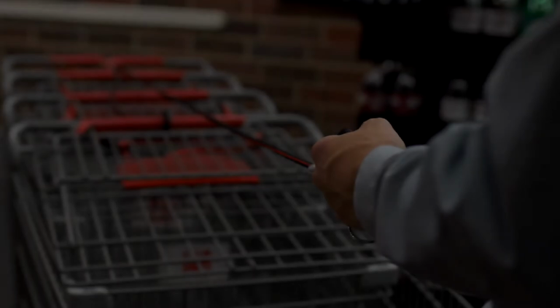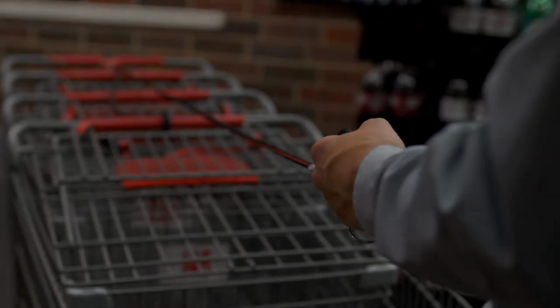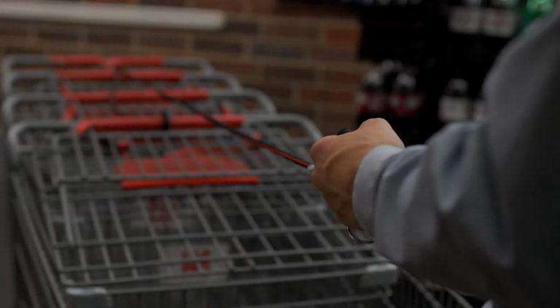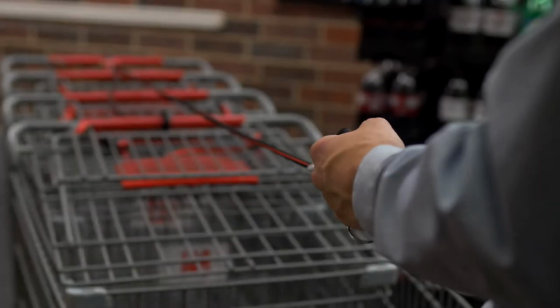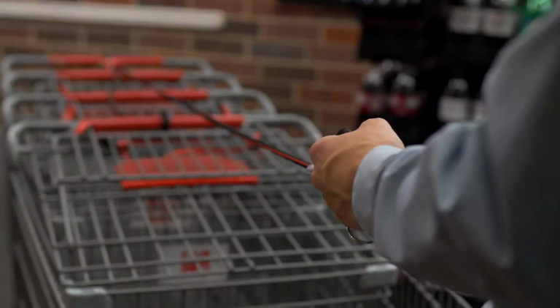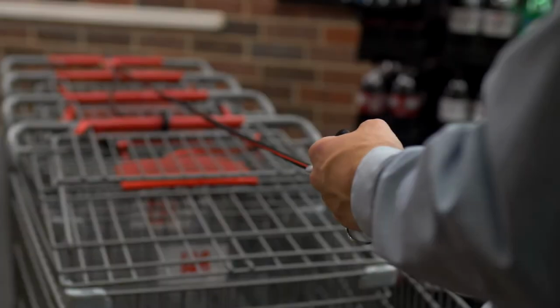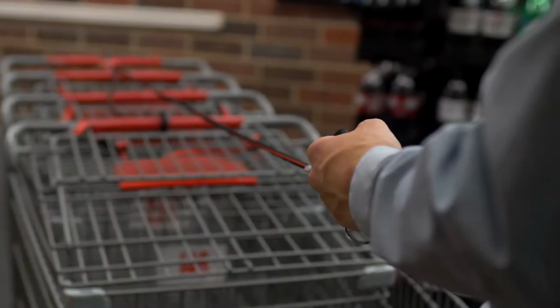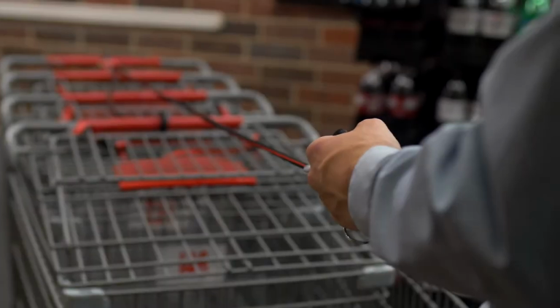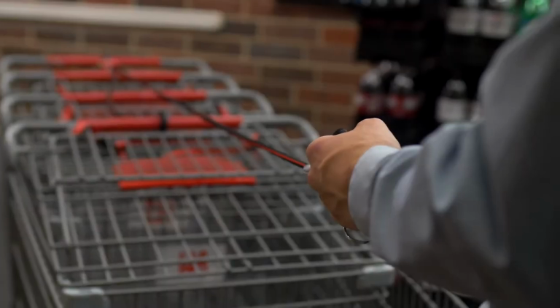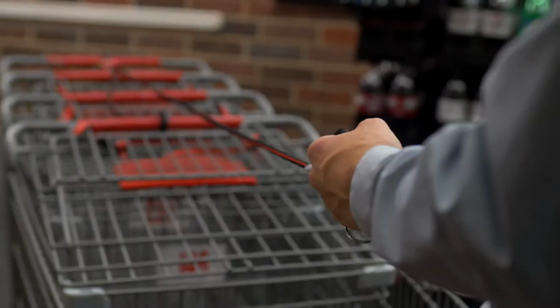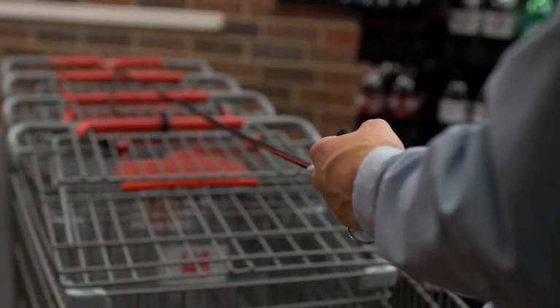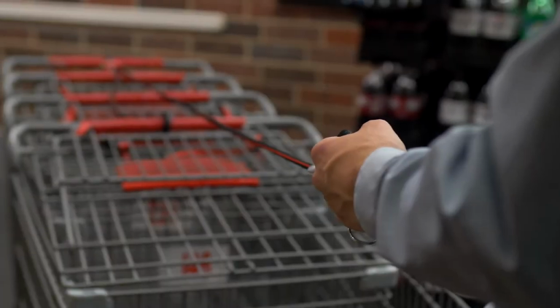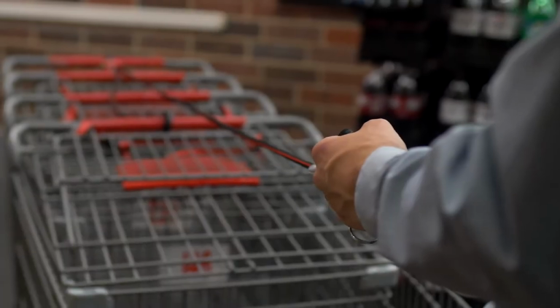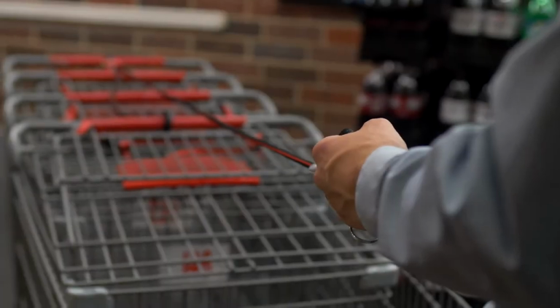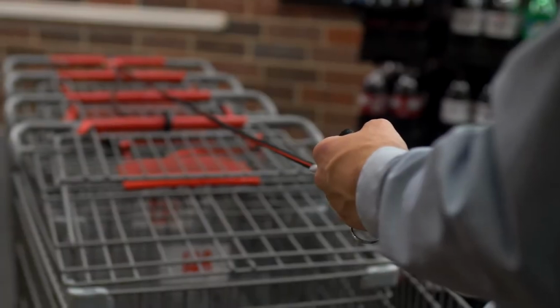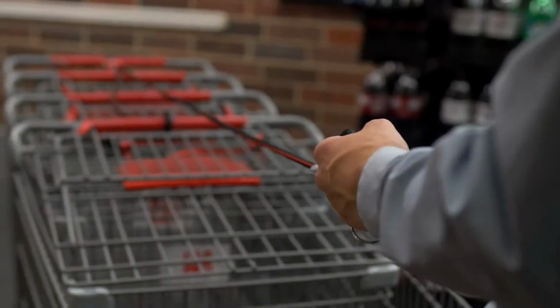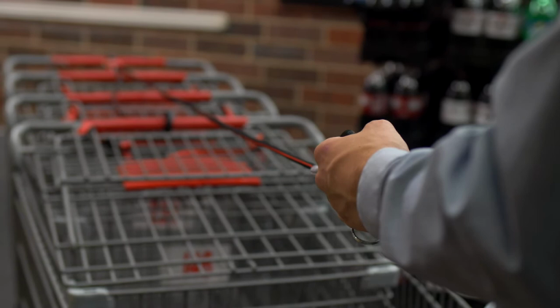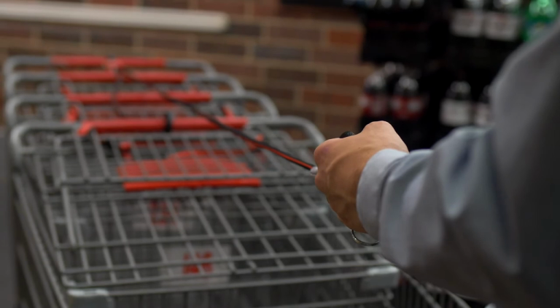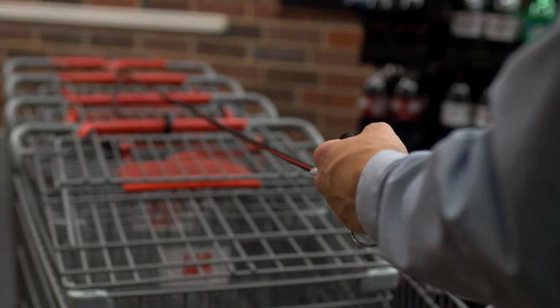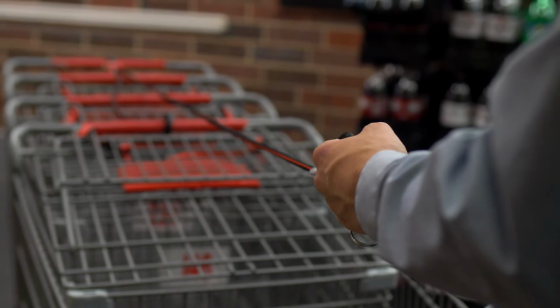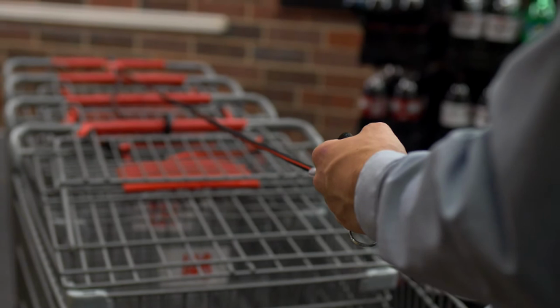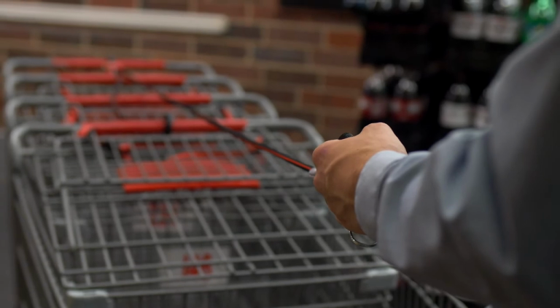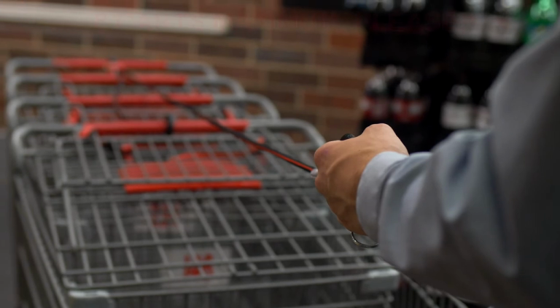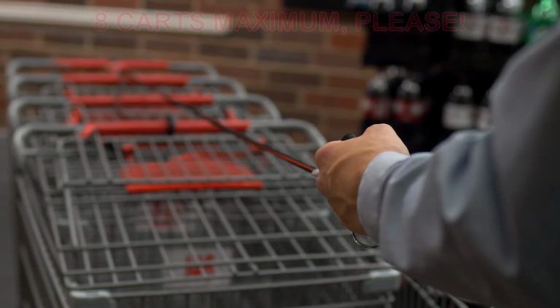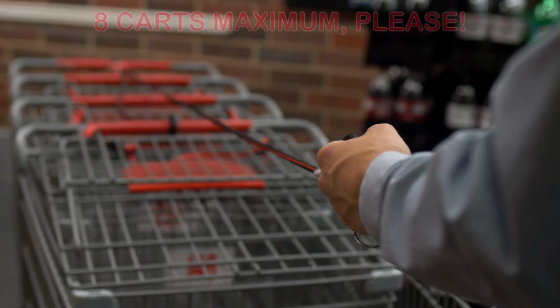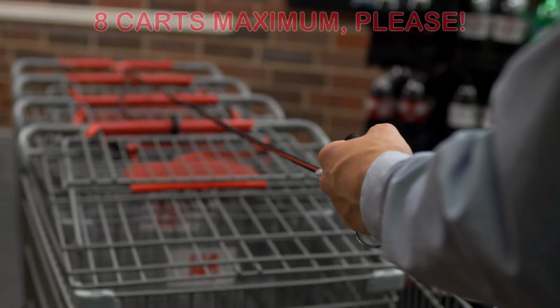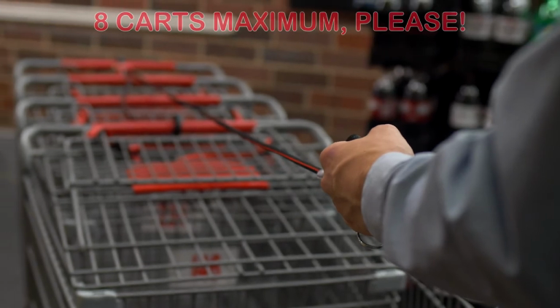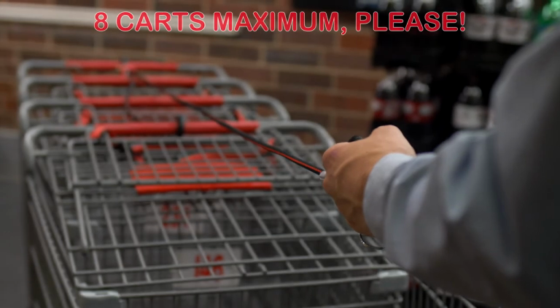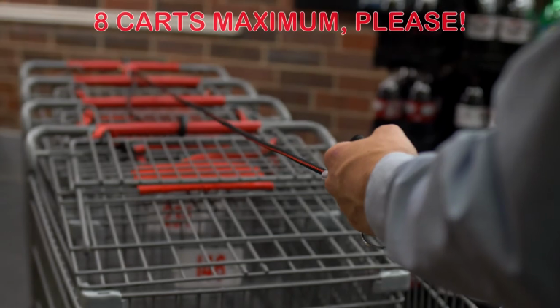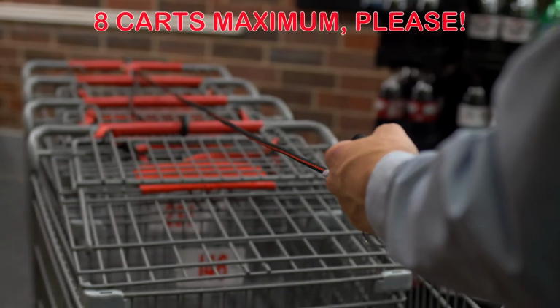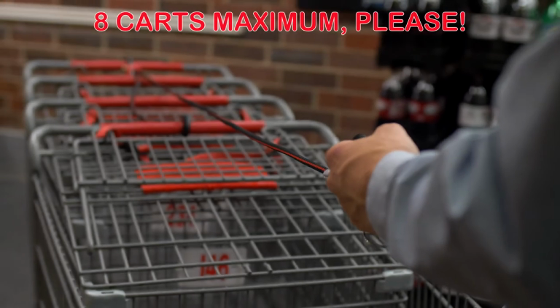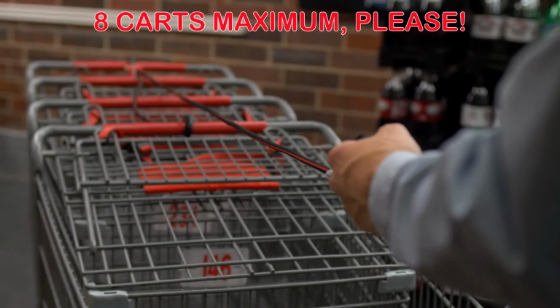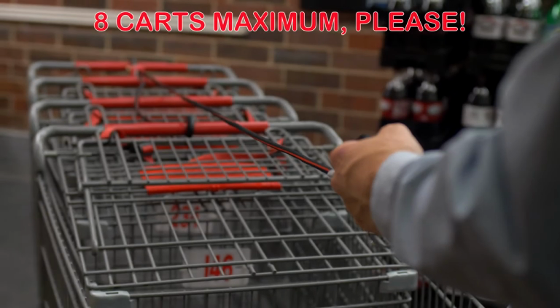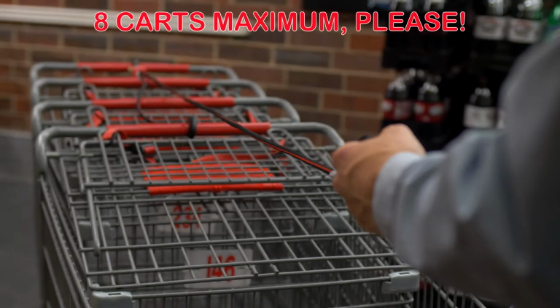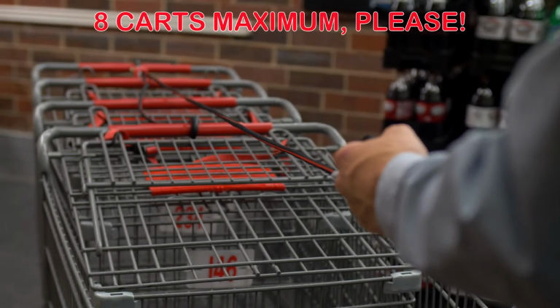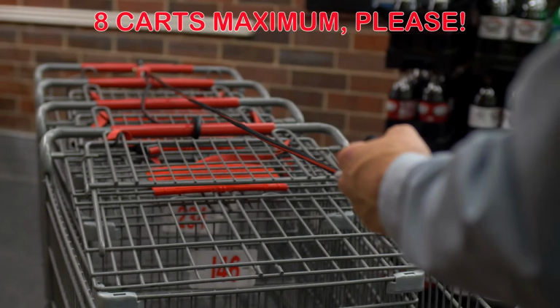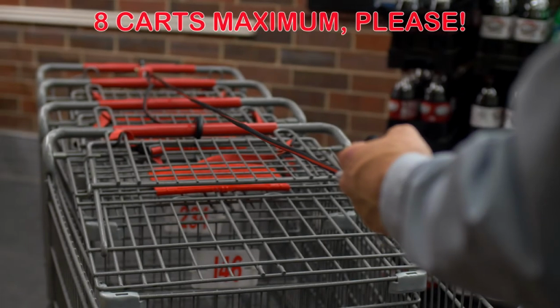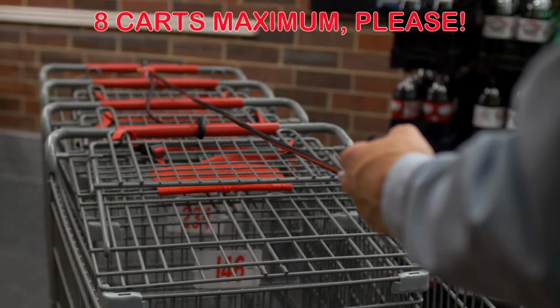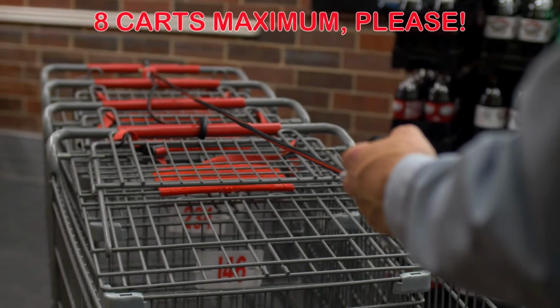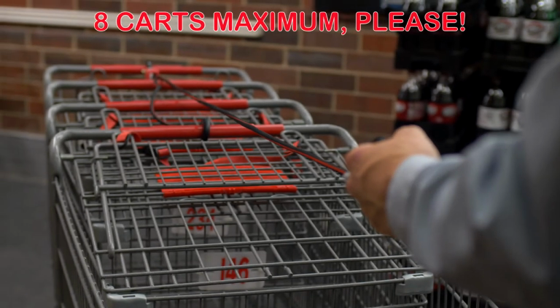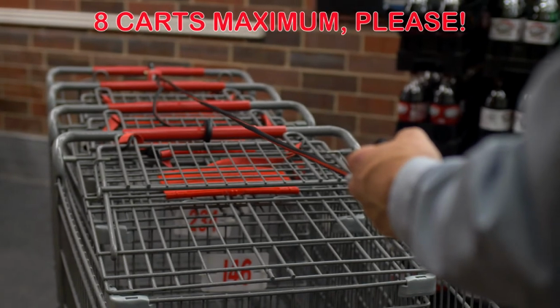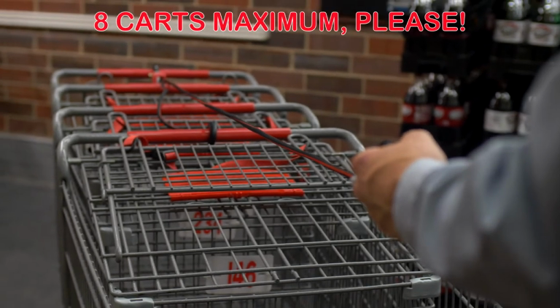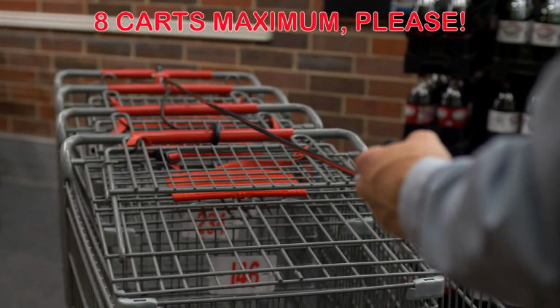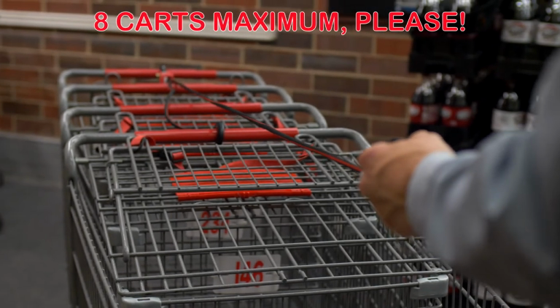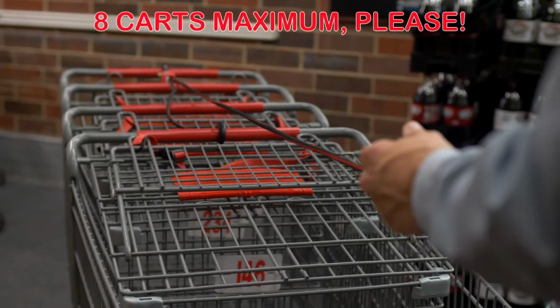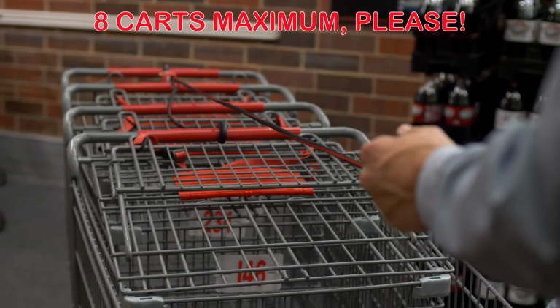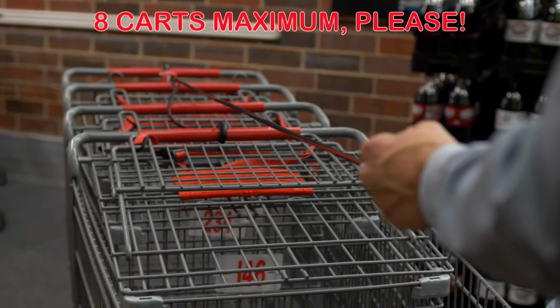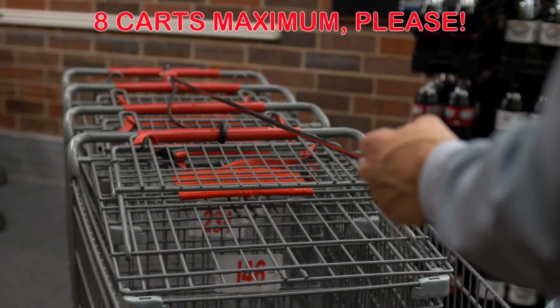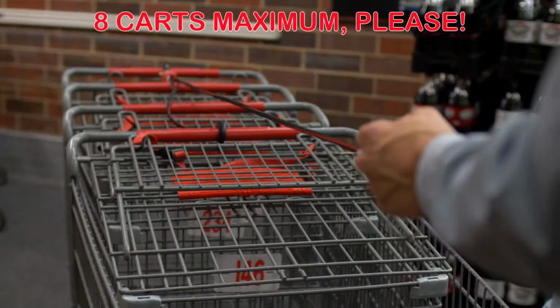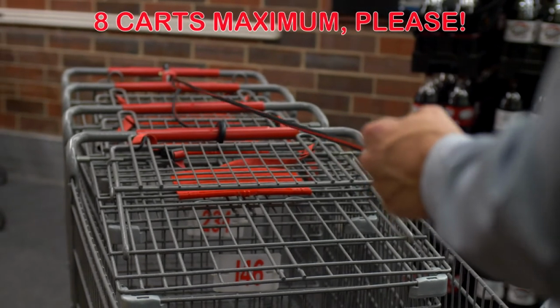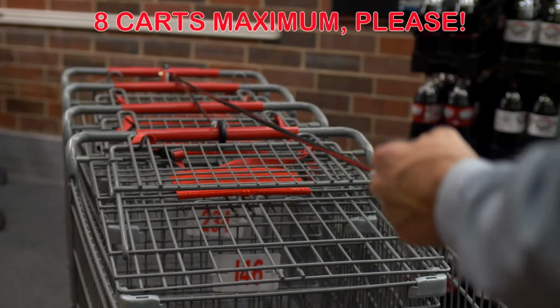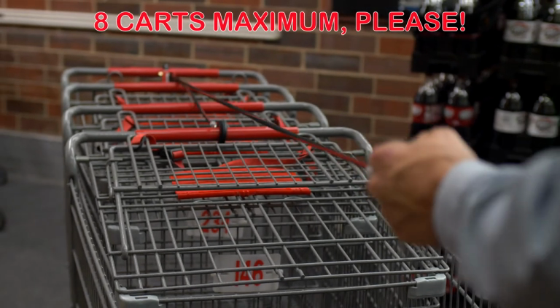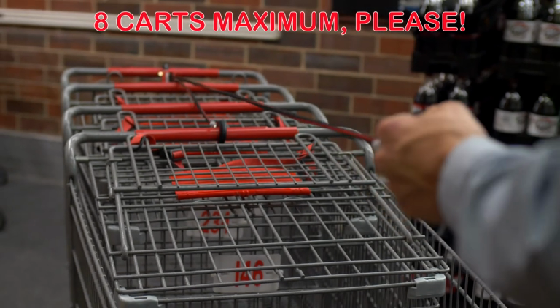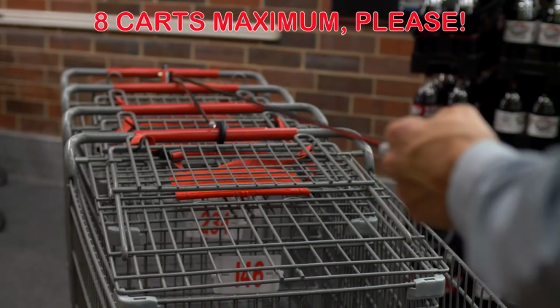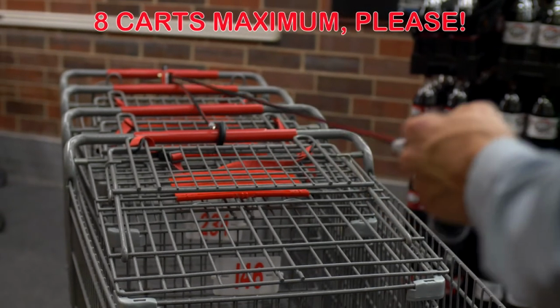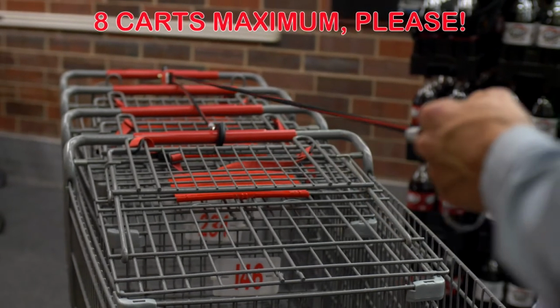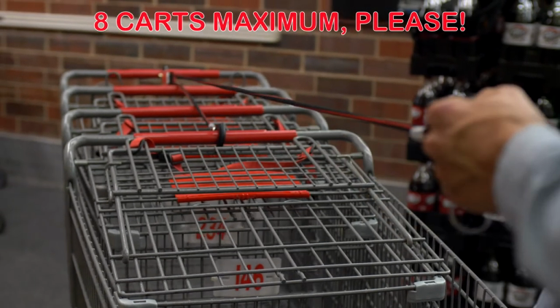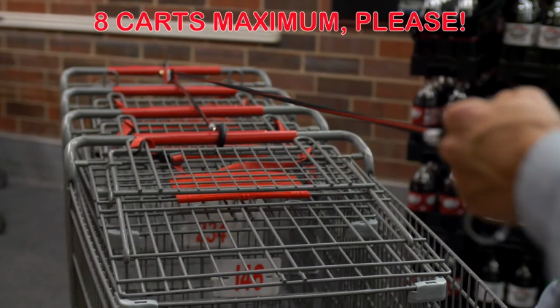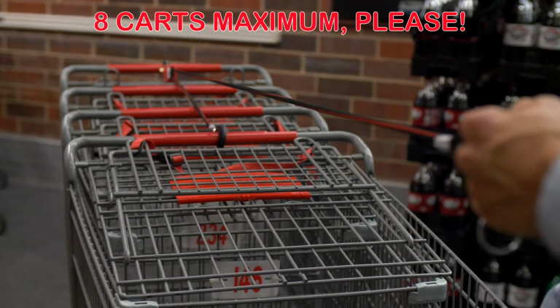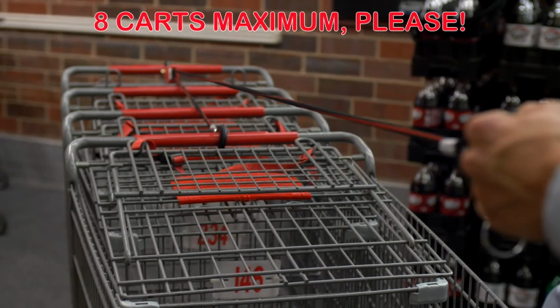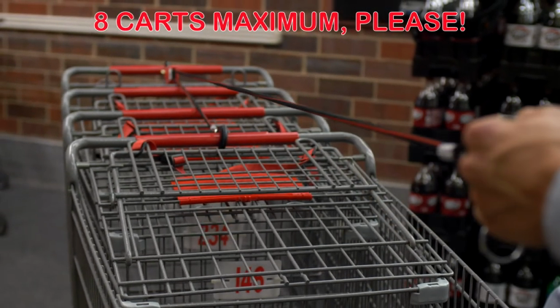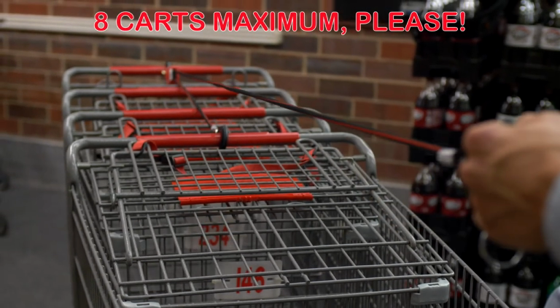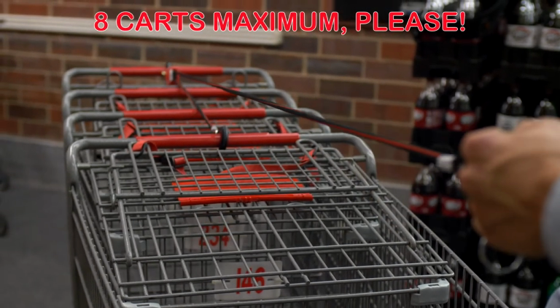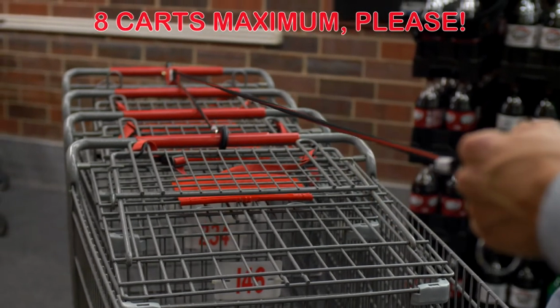Now, make sure the hooks are centered and pull the tether until the carts are secure. Be sure not to over-tighten the strap.